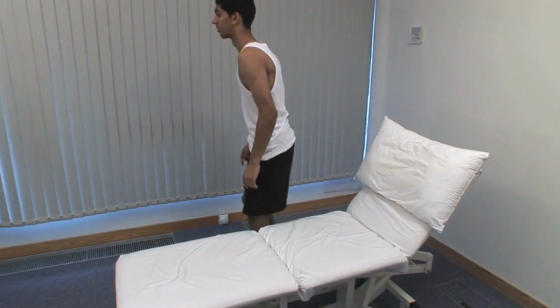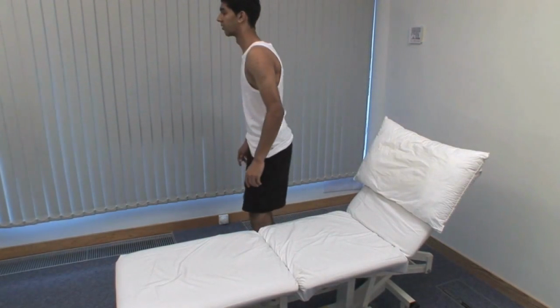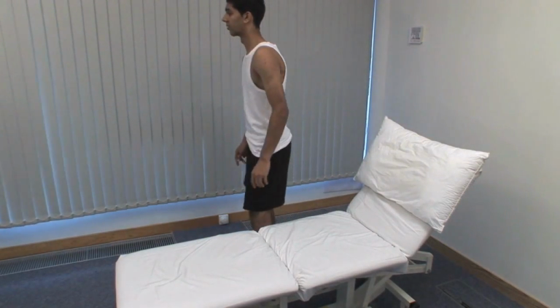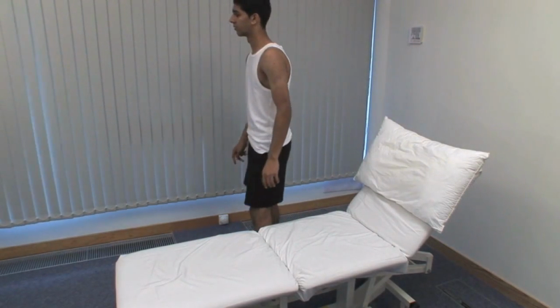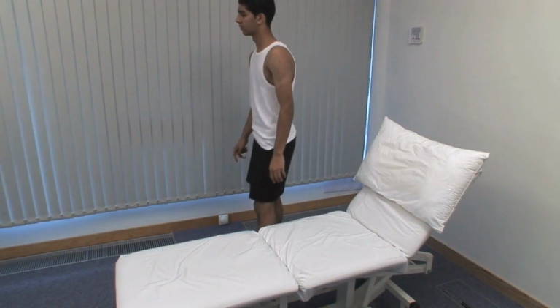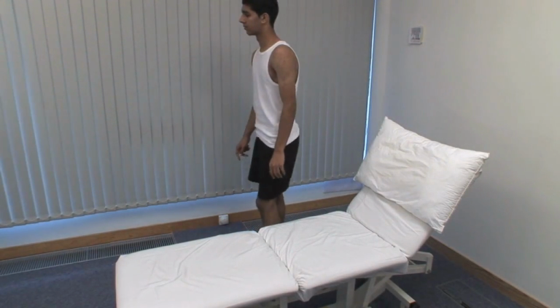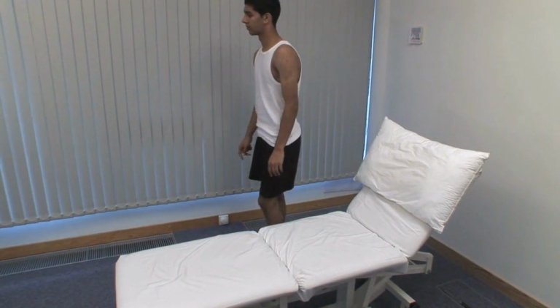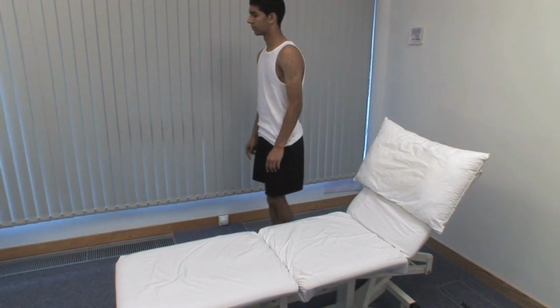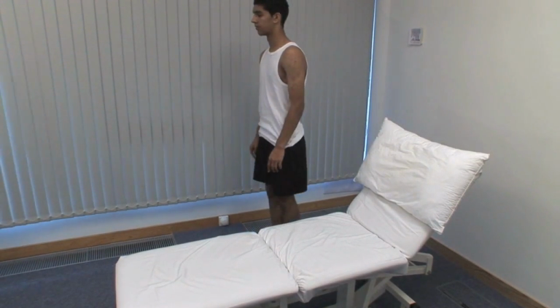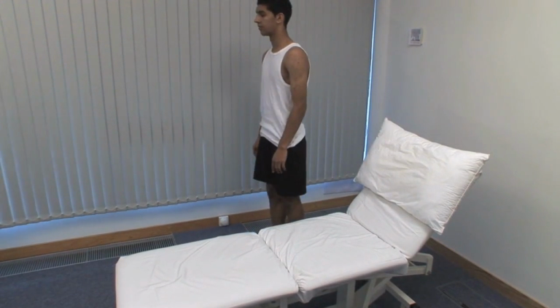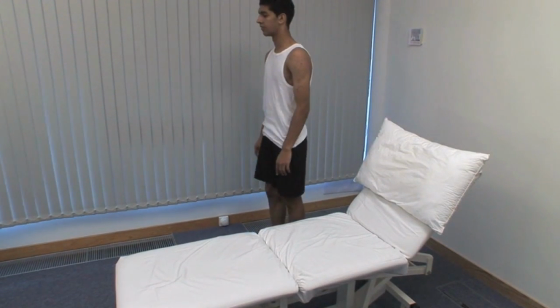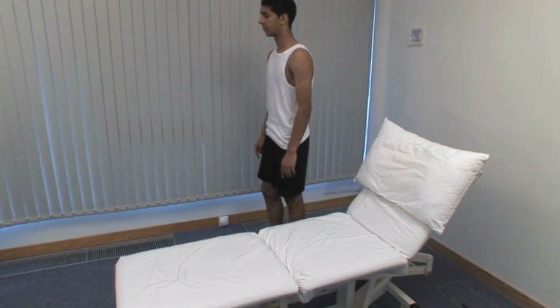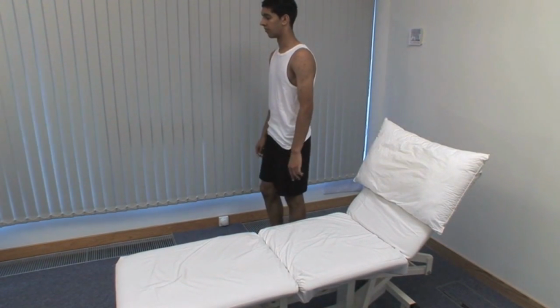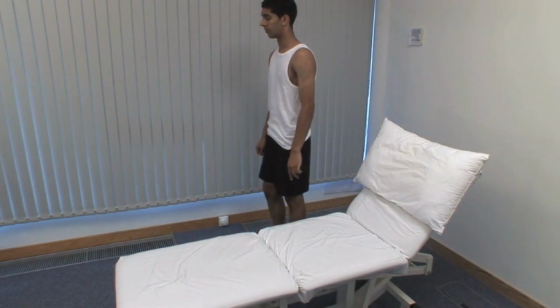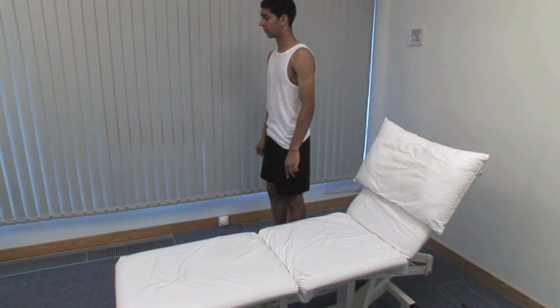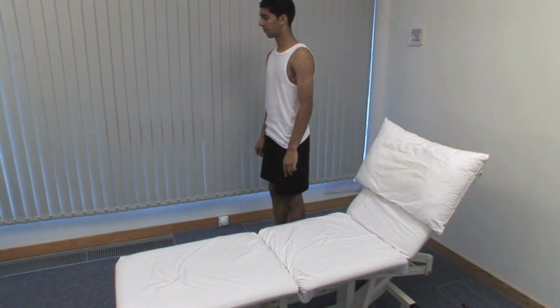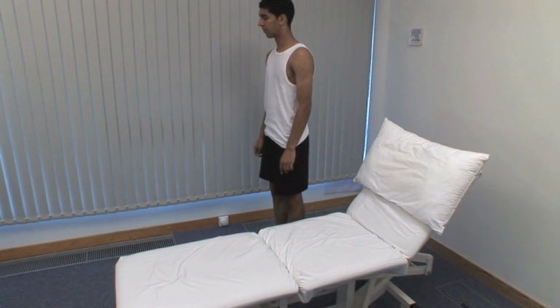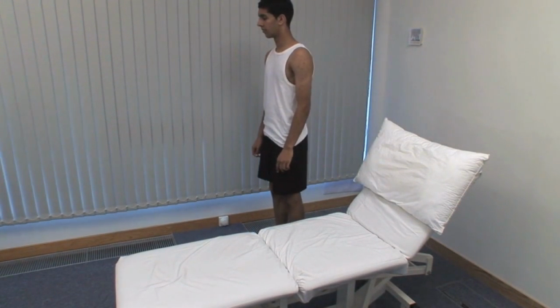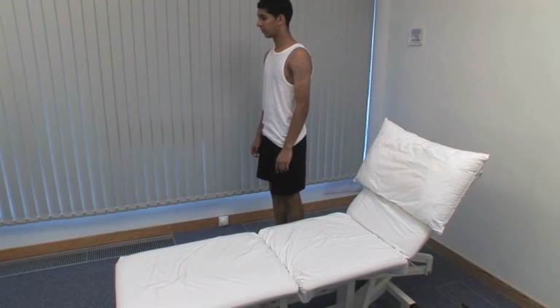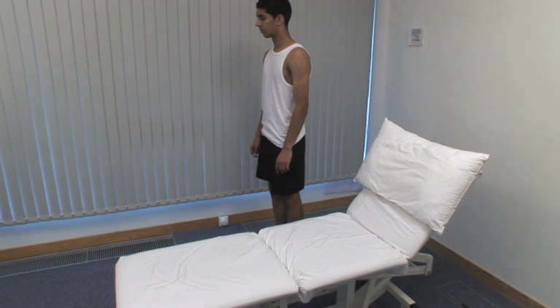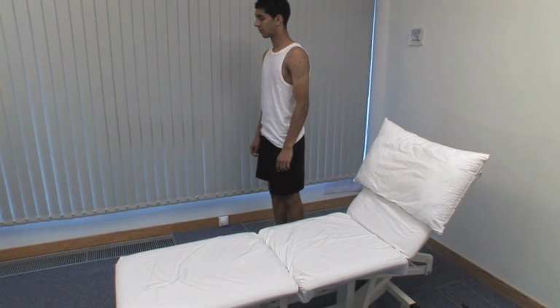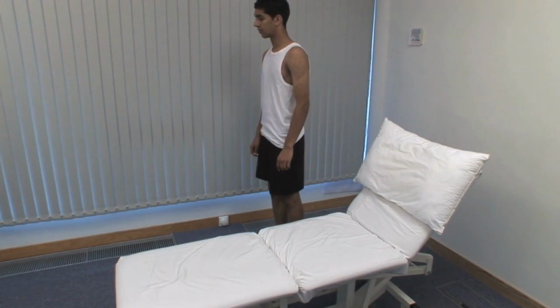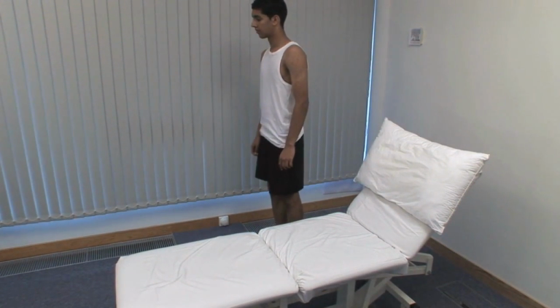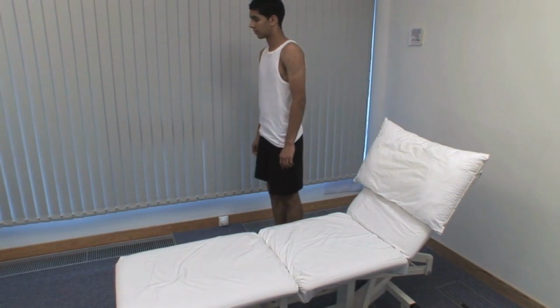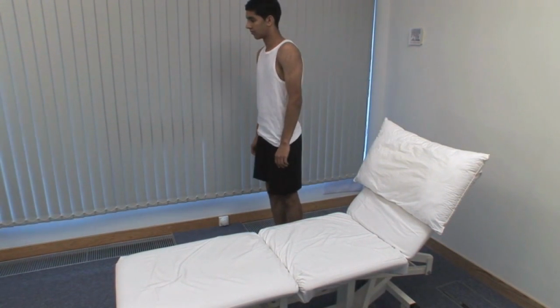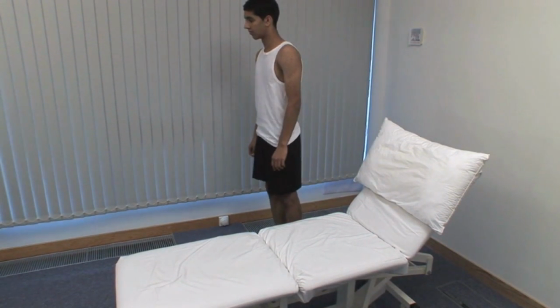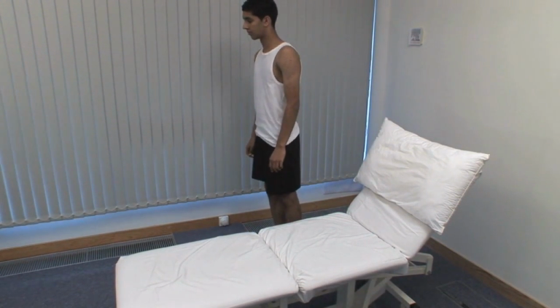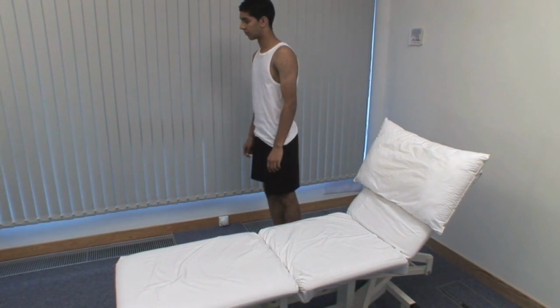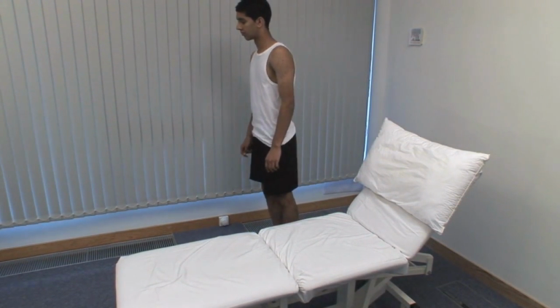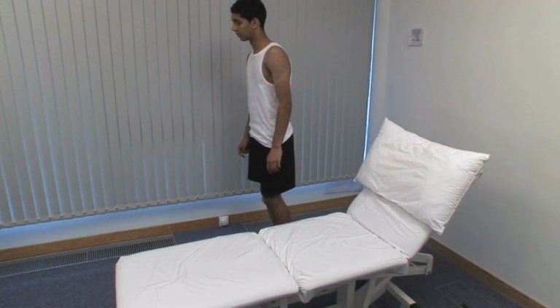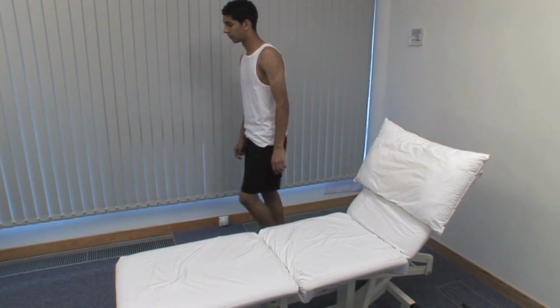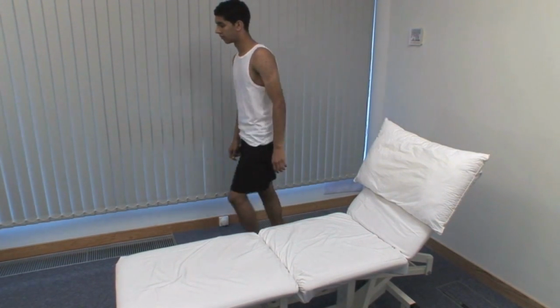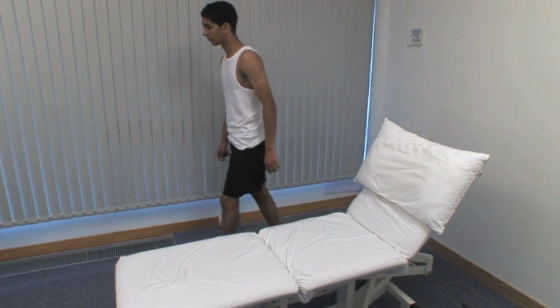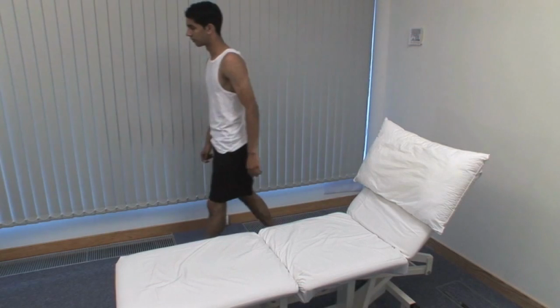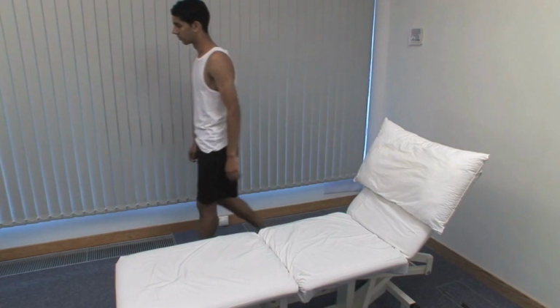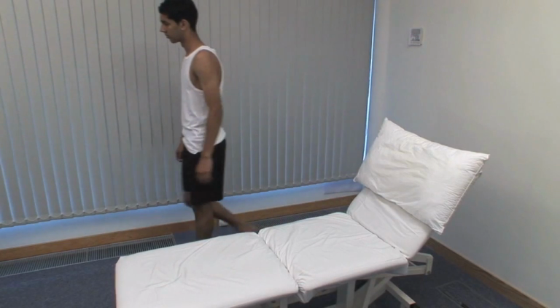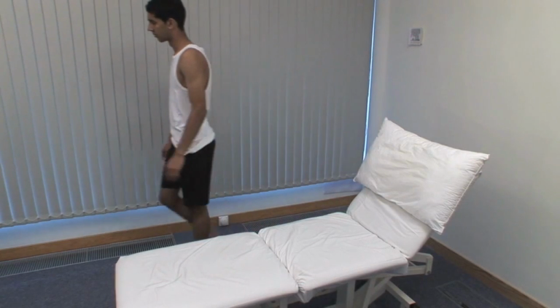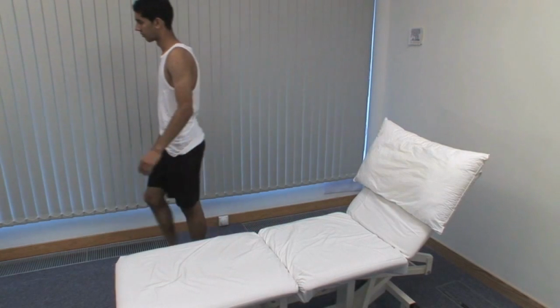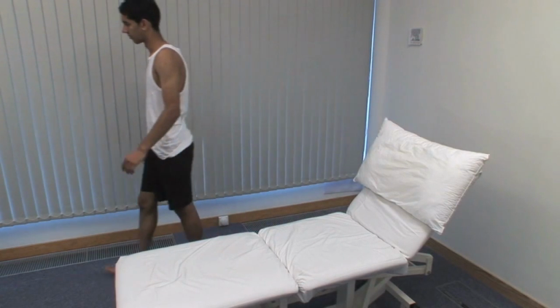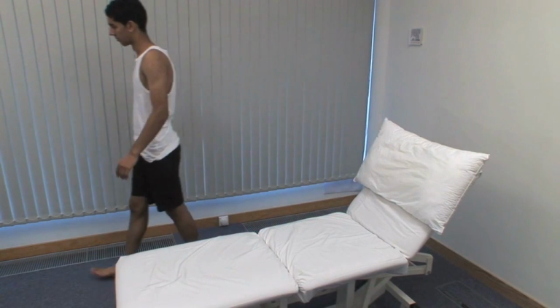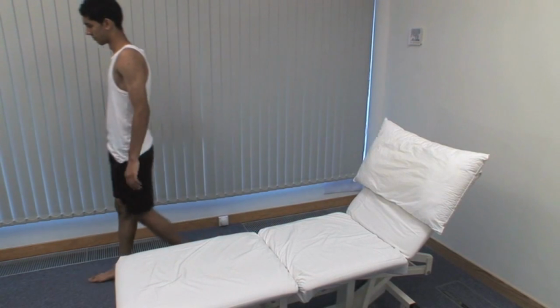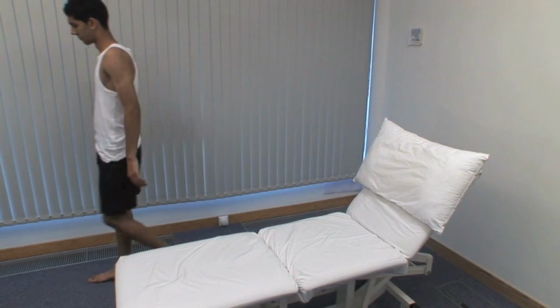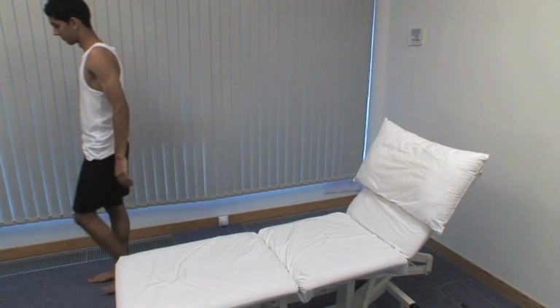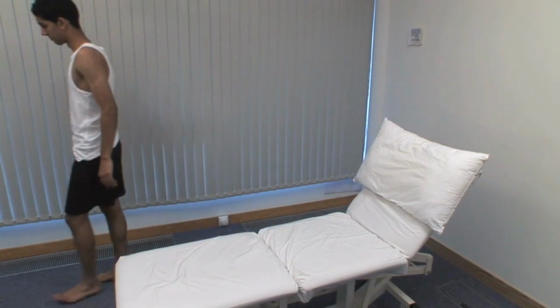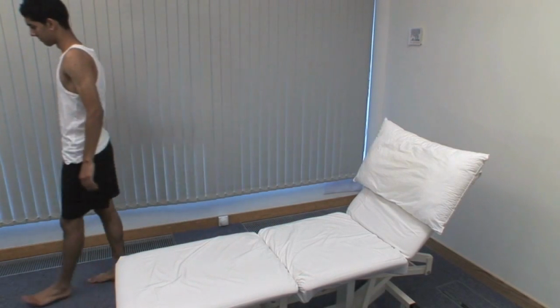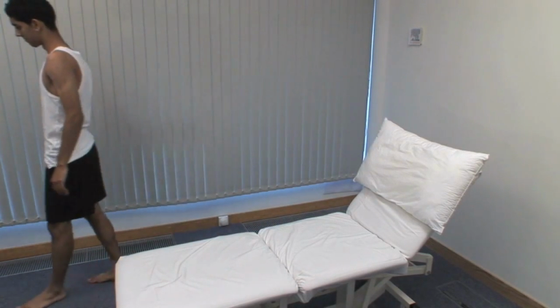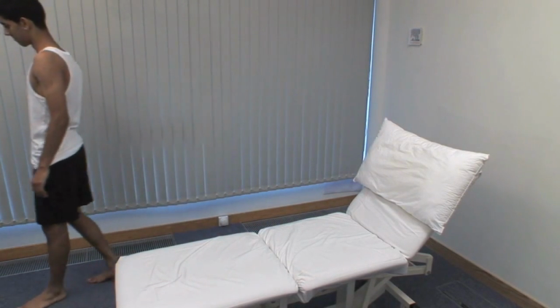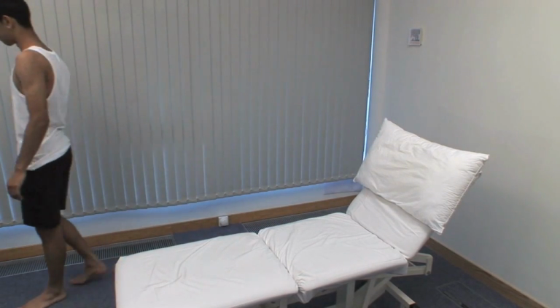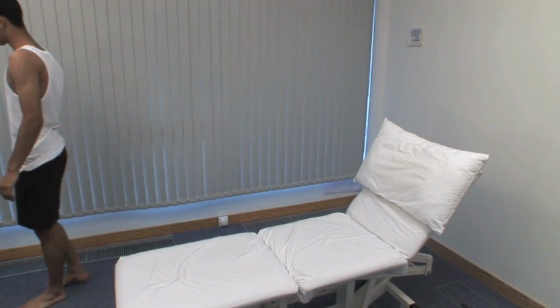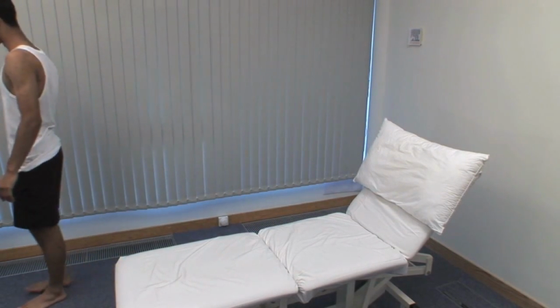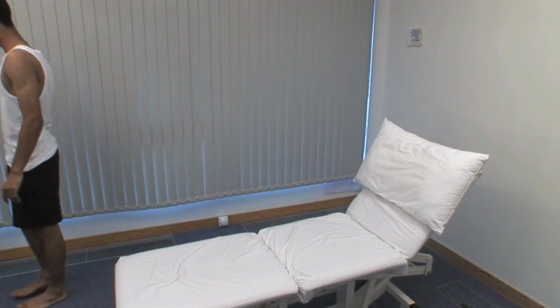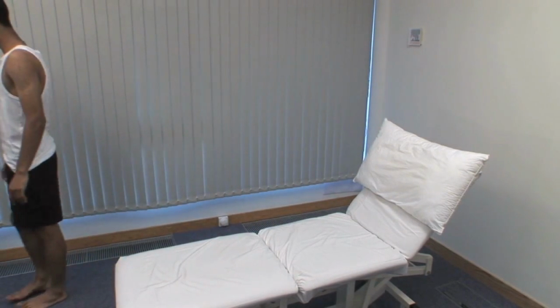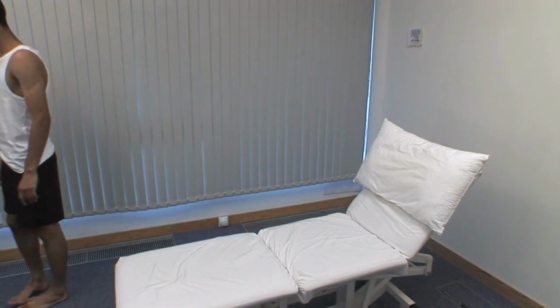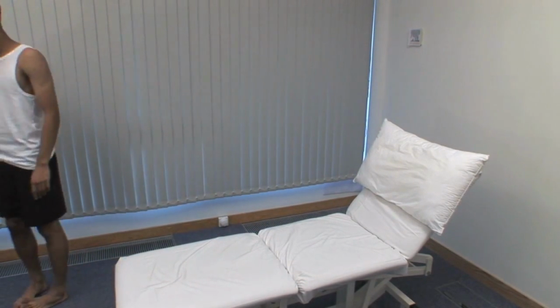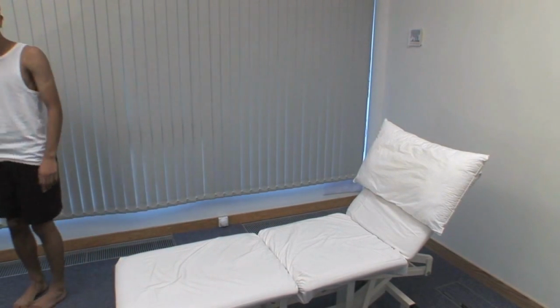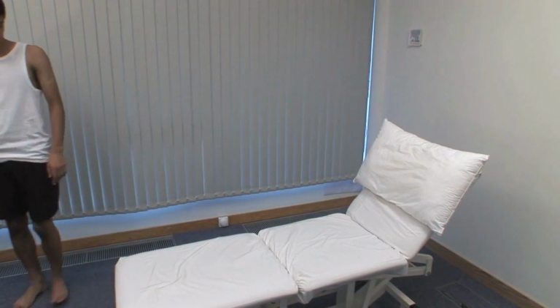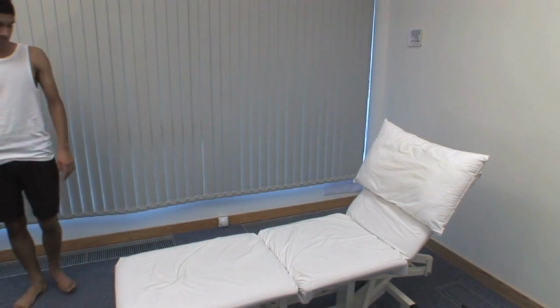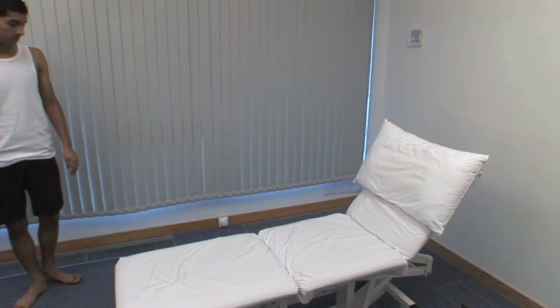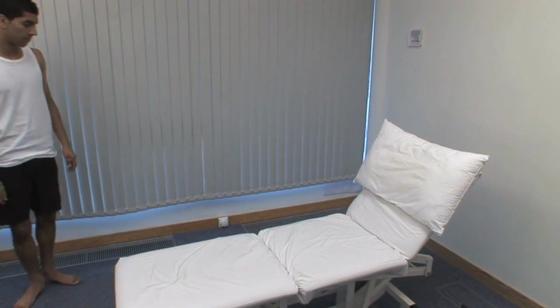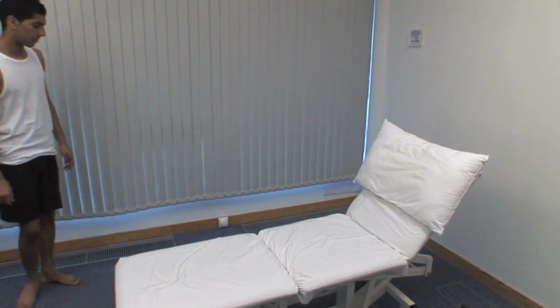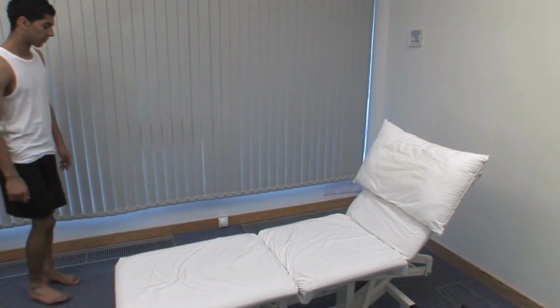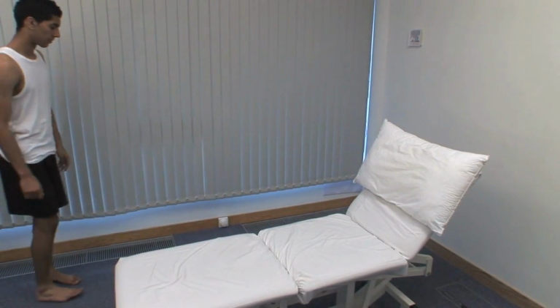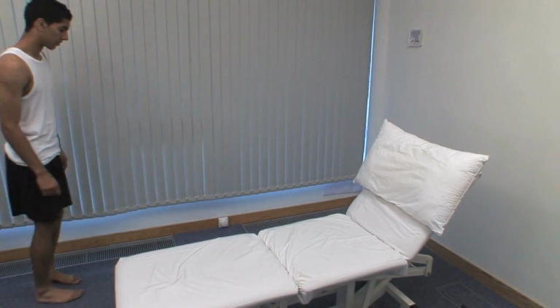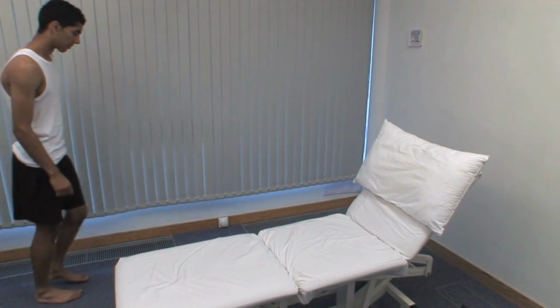Could you take some steps towards me, turn around and walk back? Observe the gait looking for symmetry and smoothness.